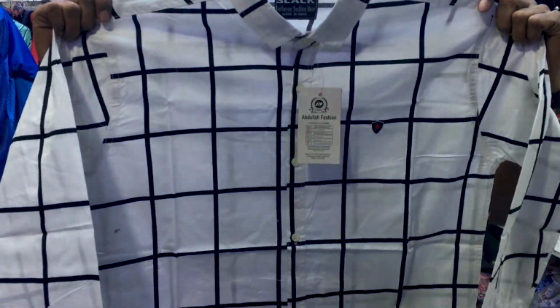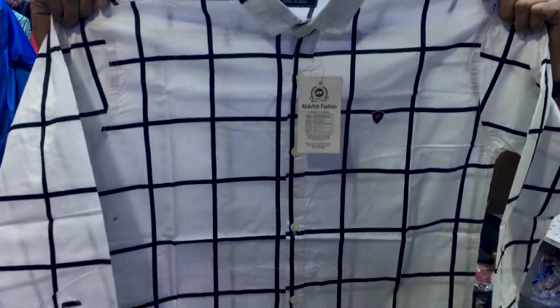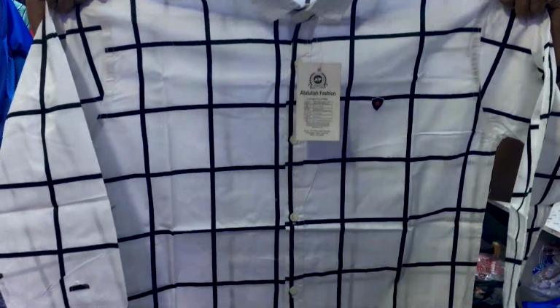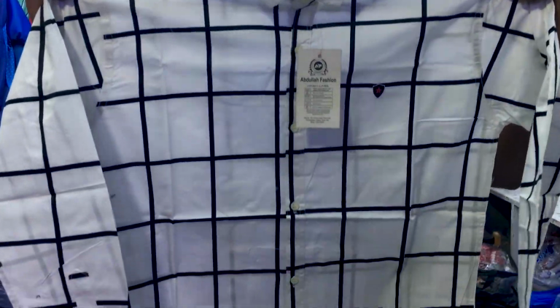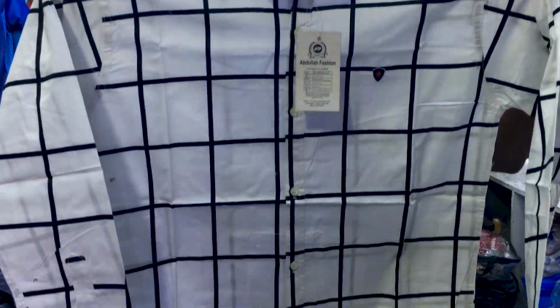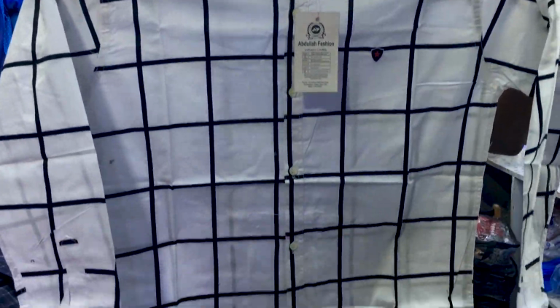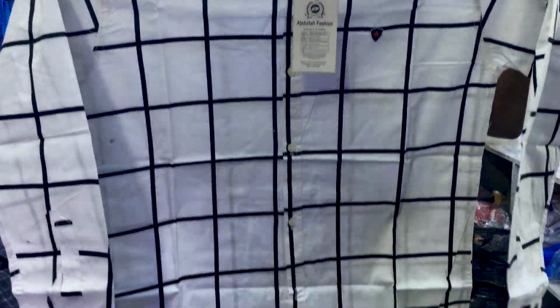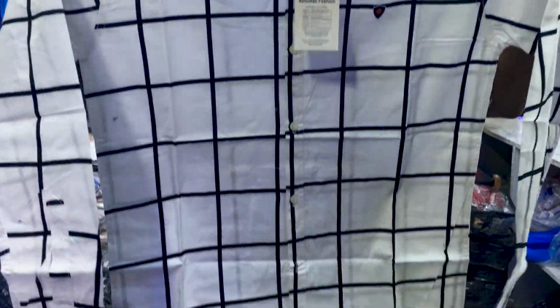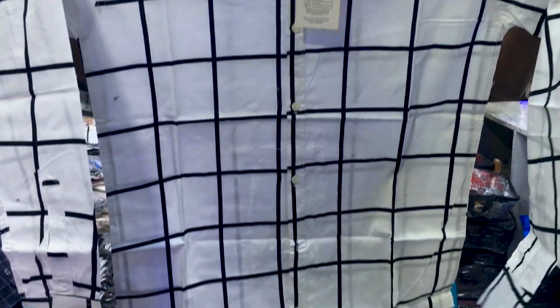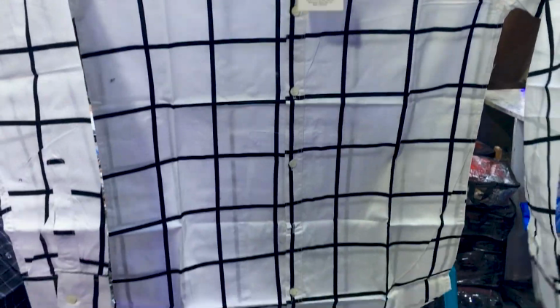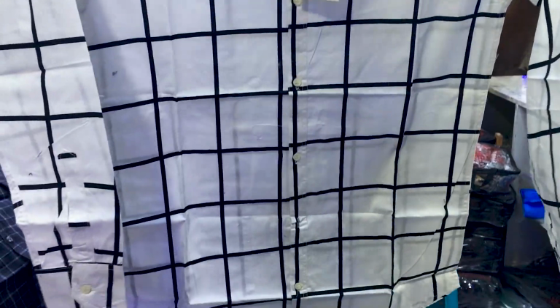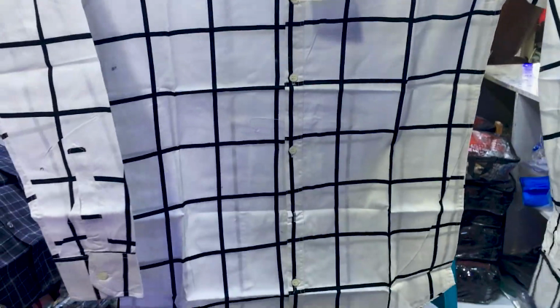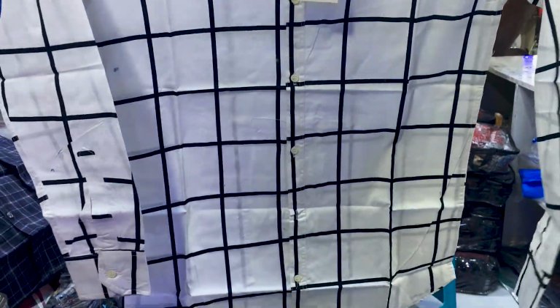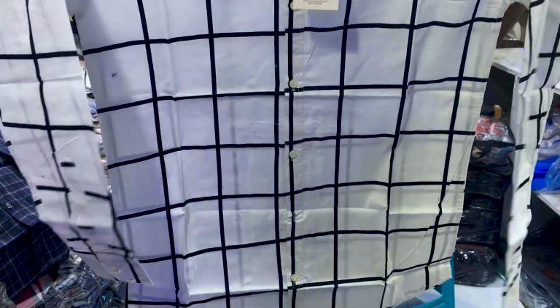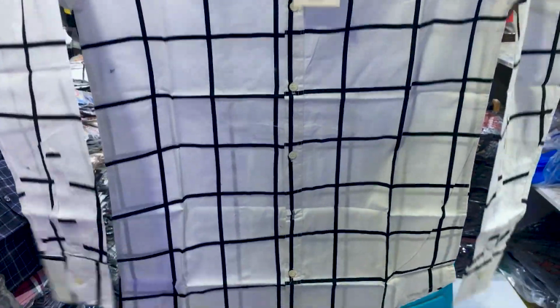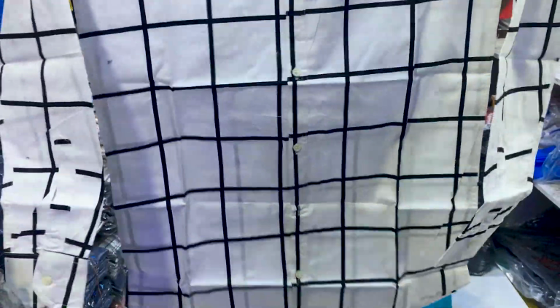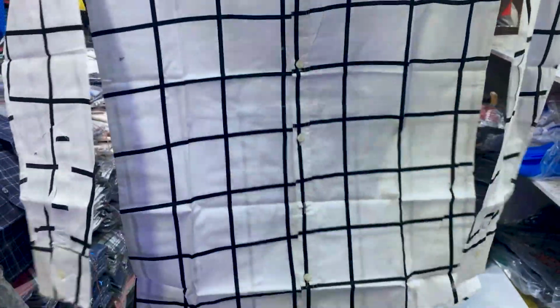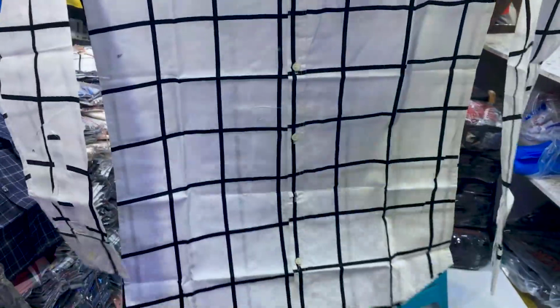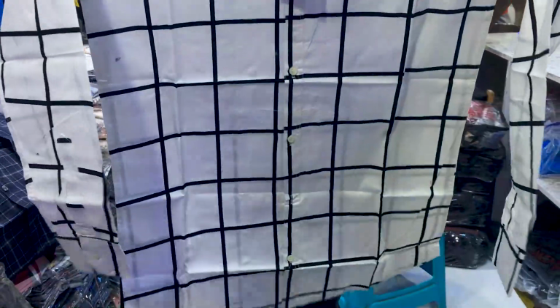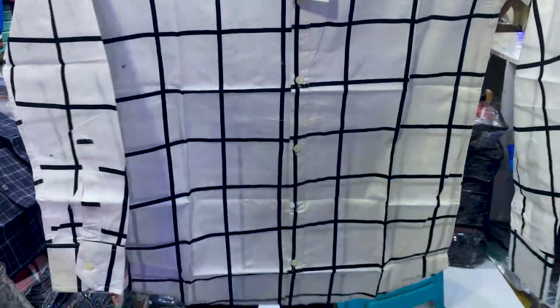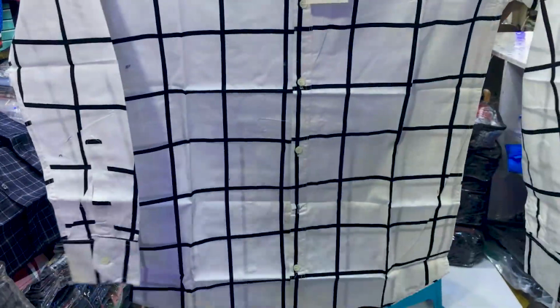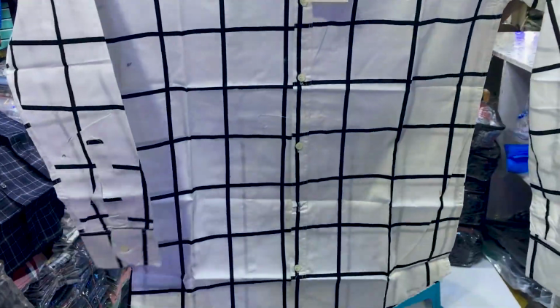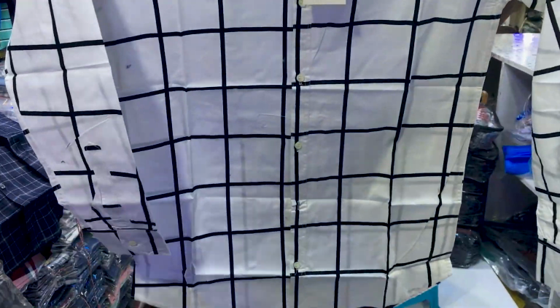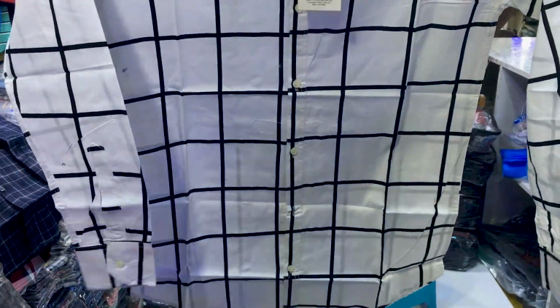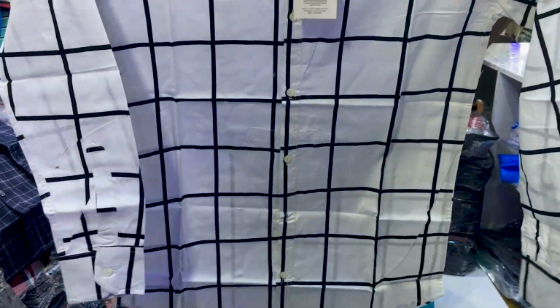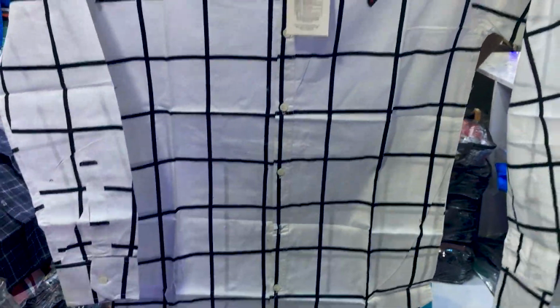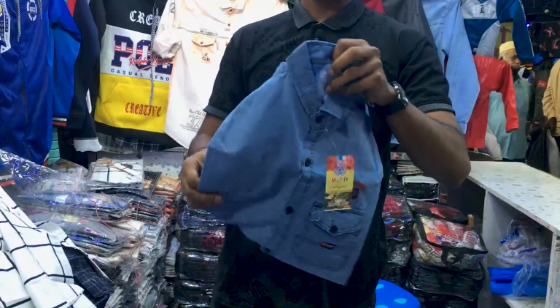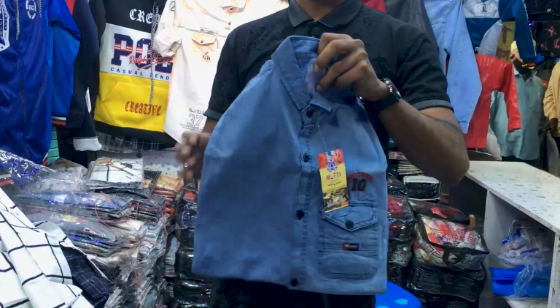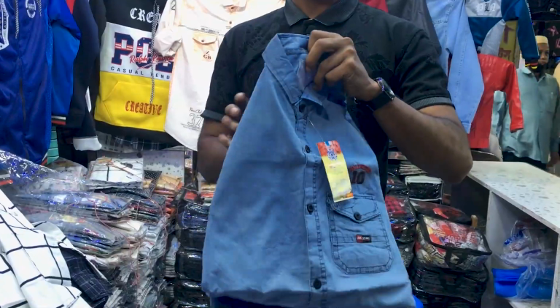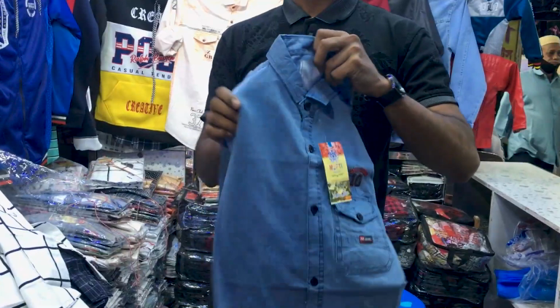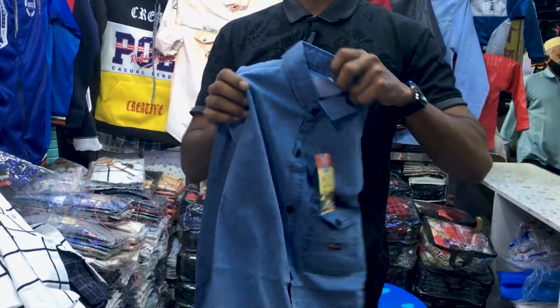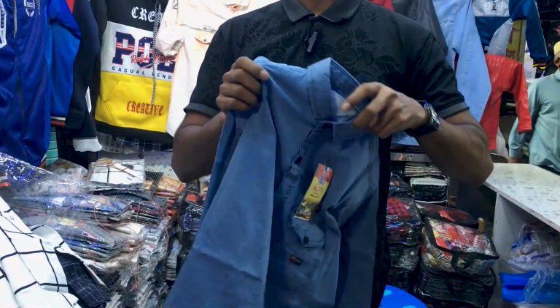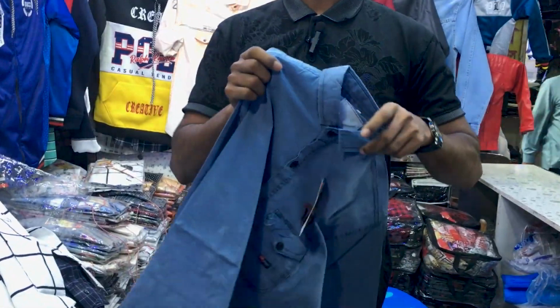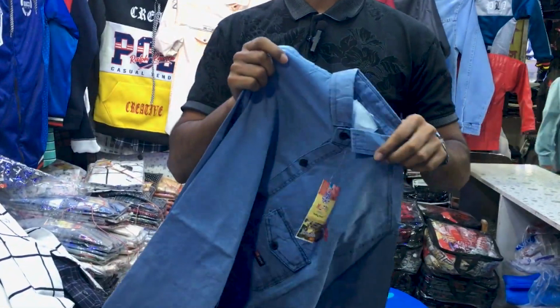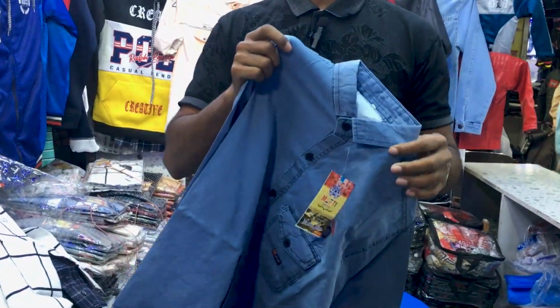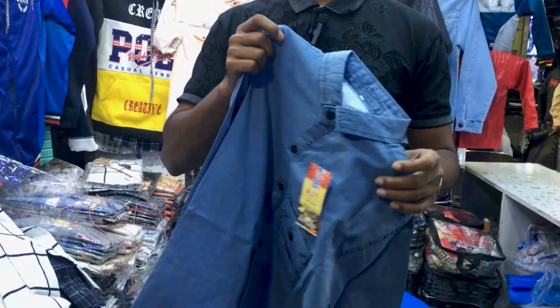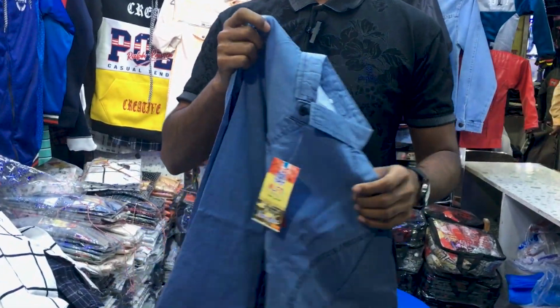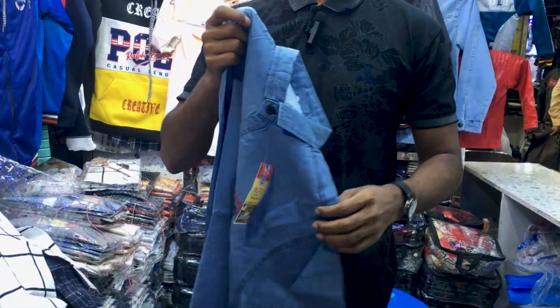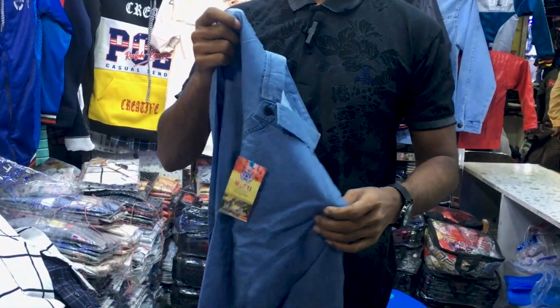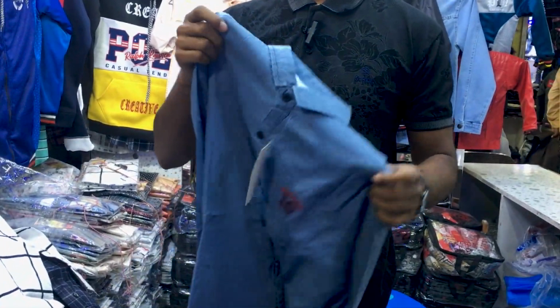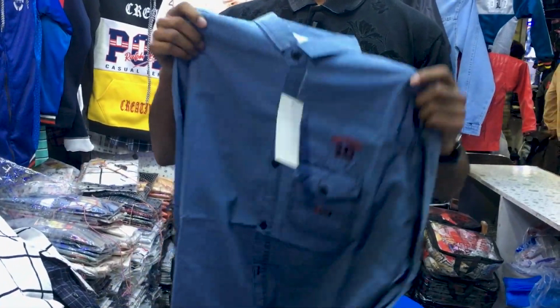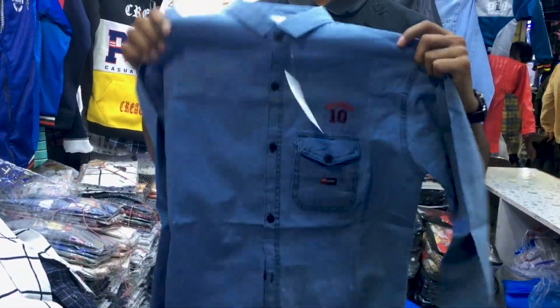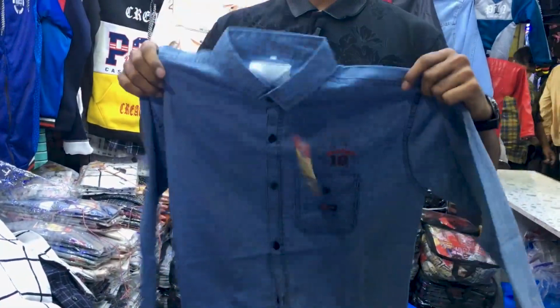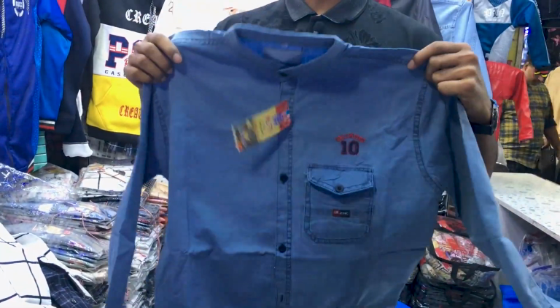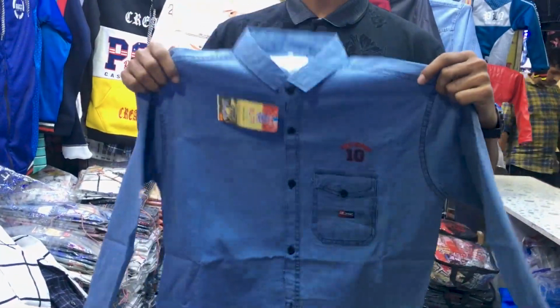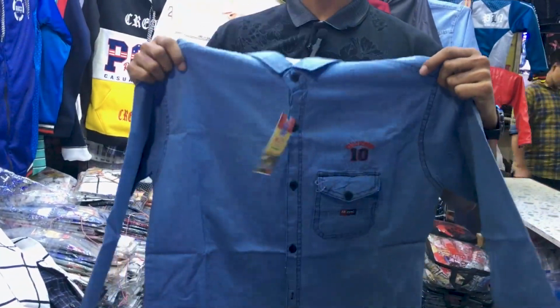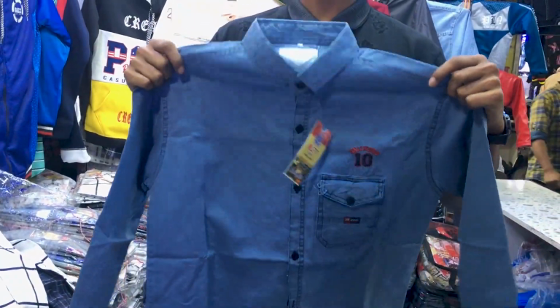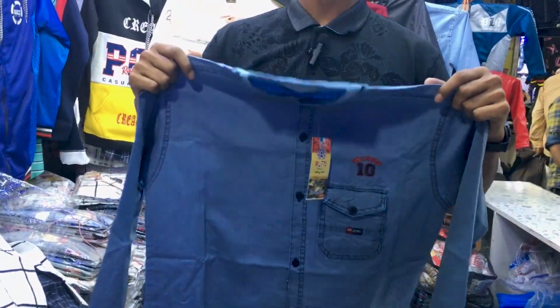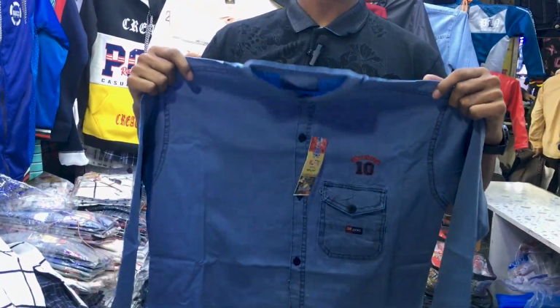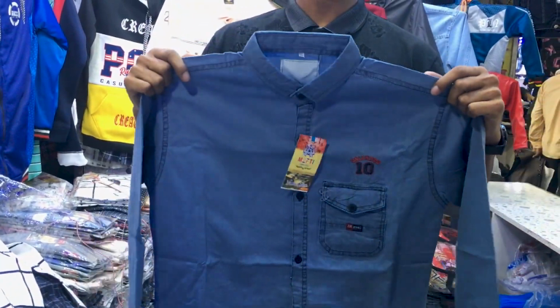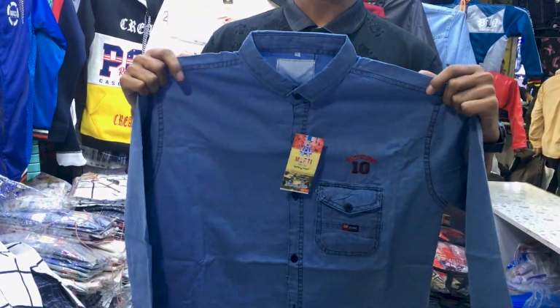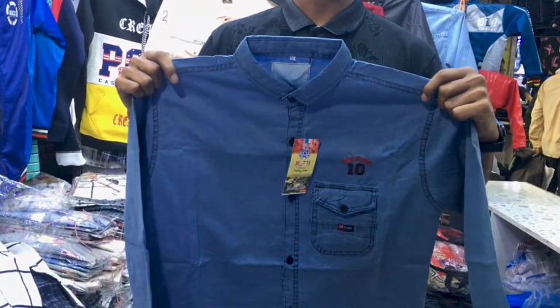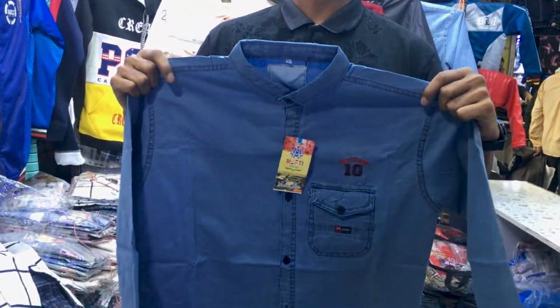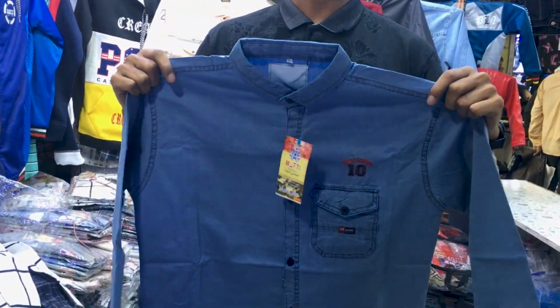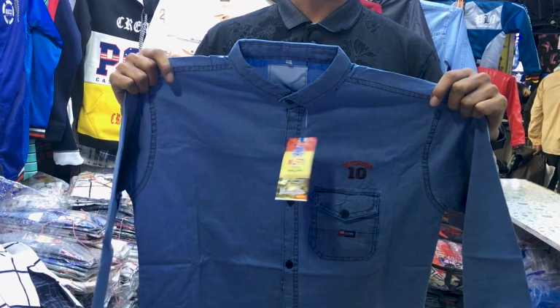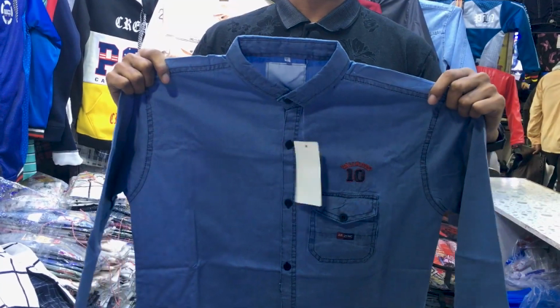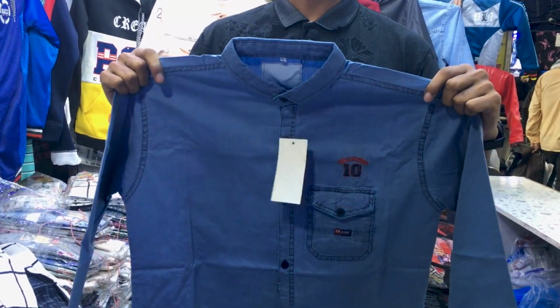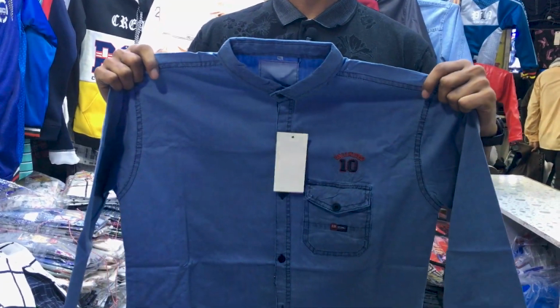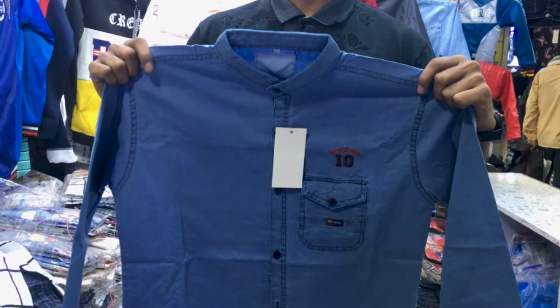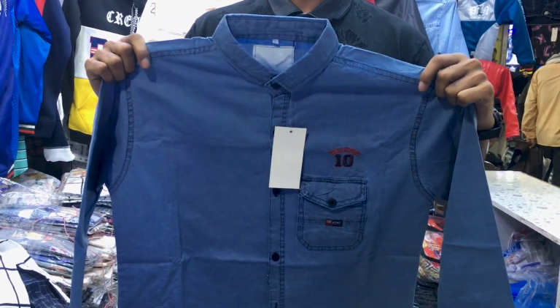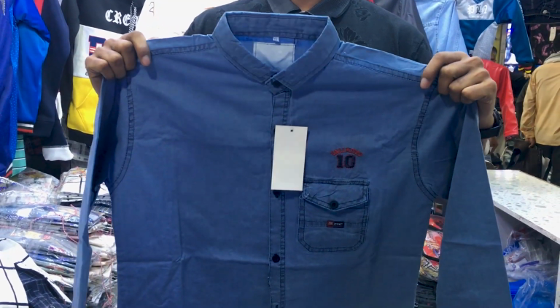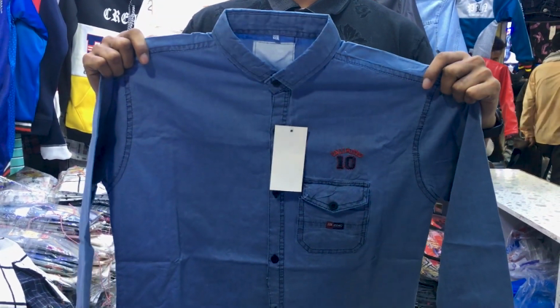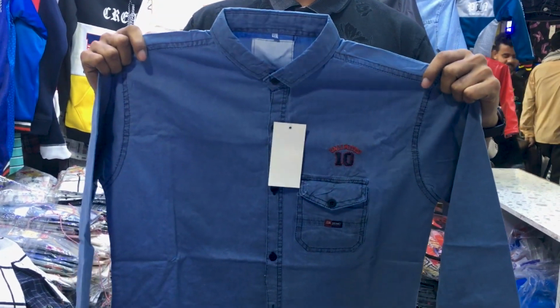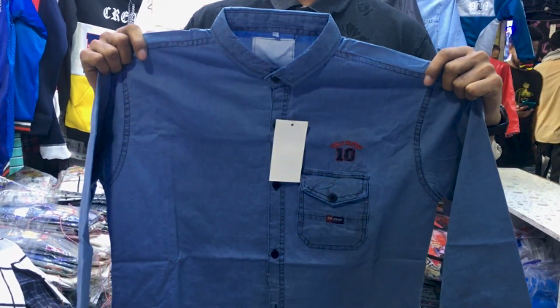Yes, sir. 3 color is the second size. Minimum, how much? Minimum $100.